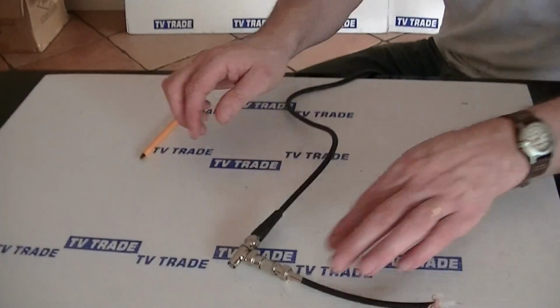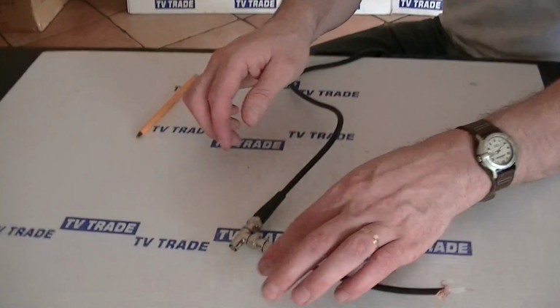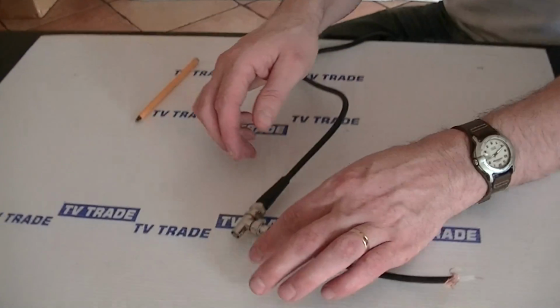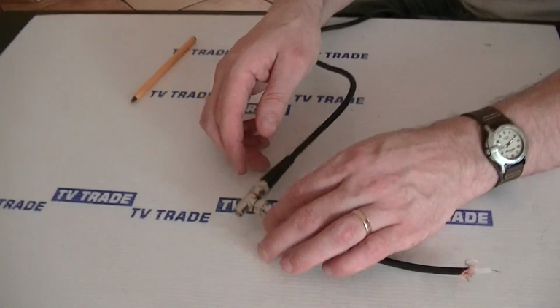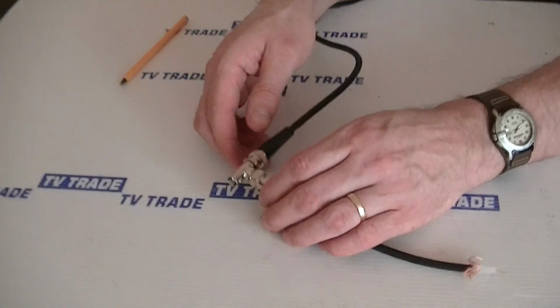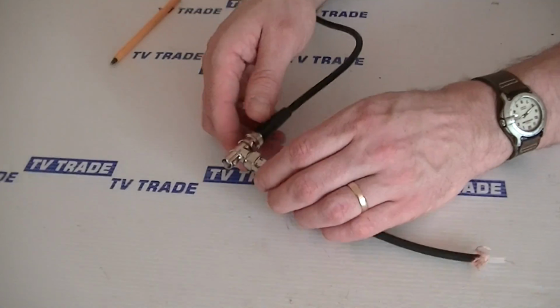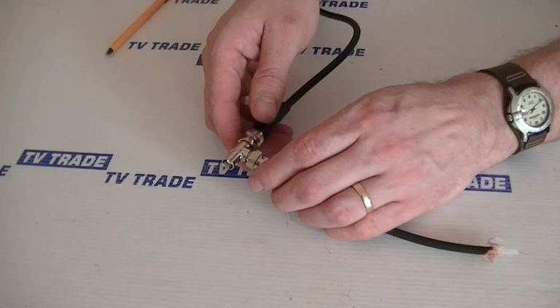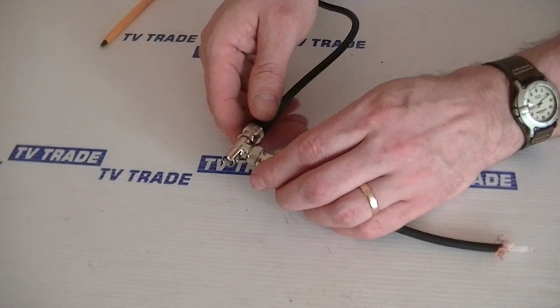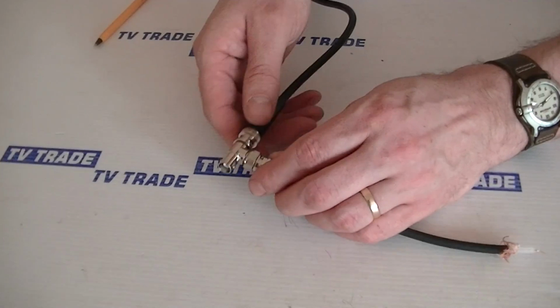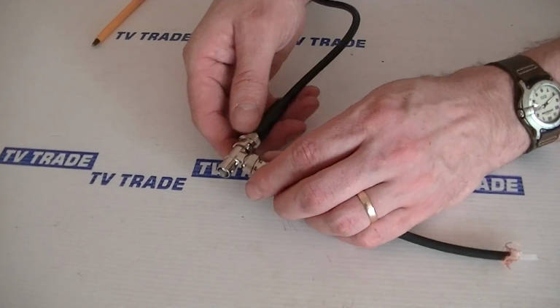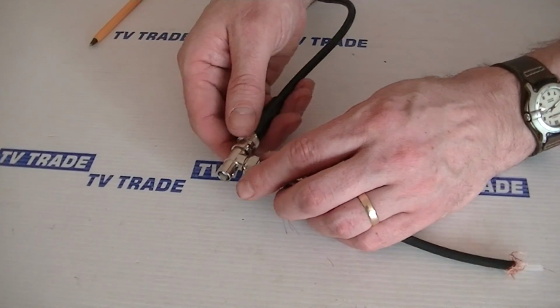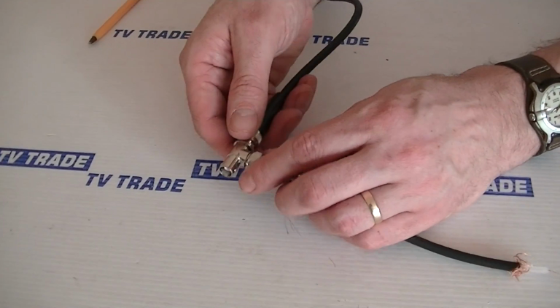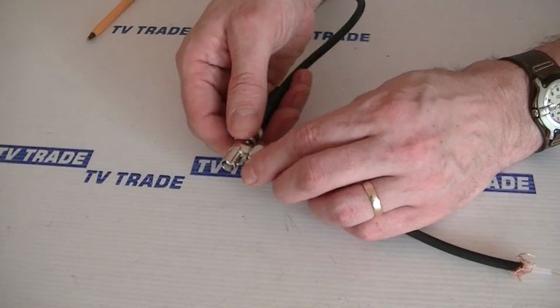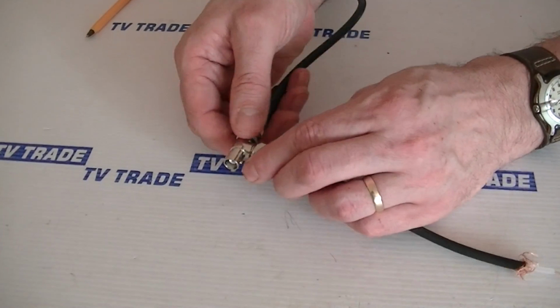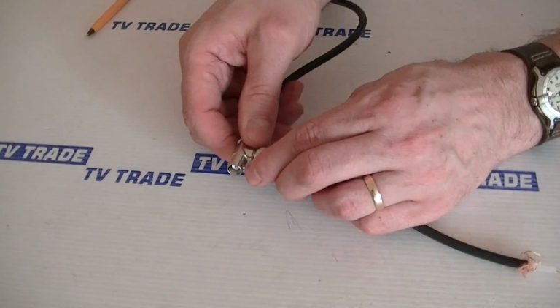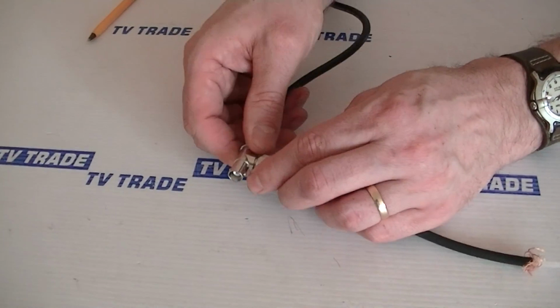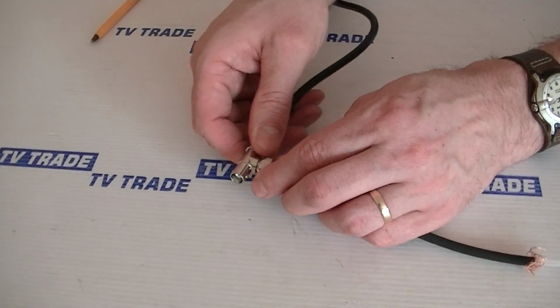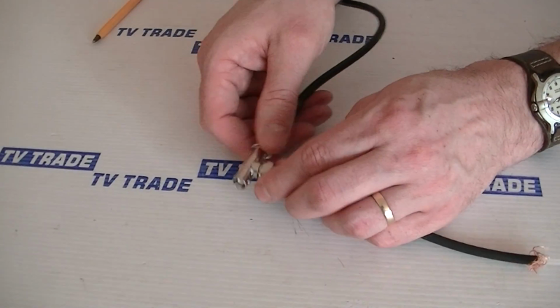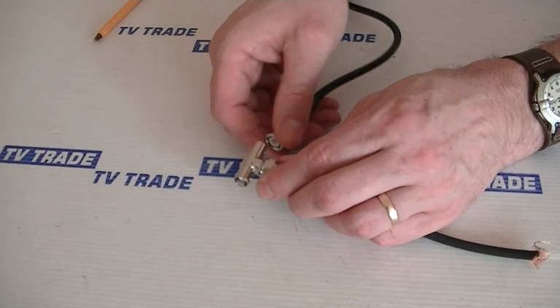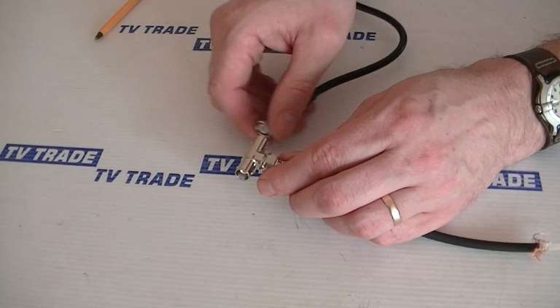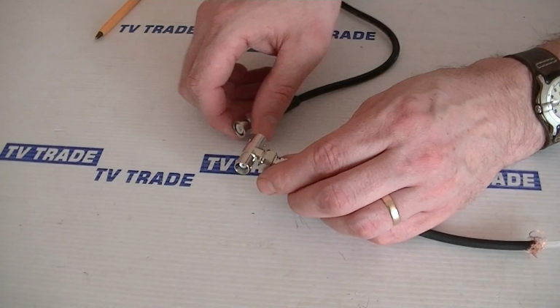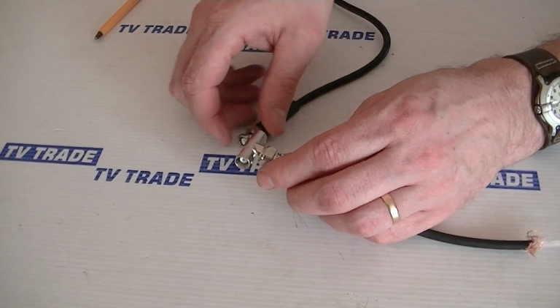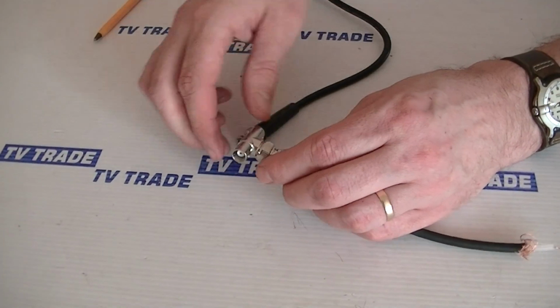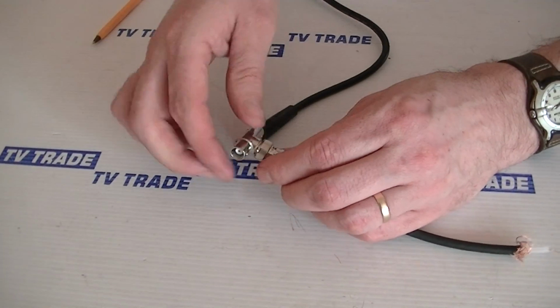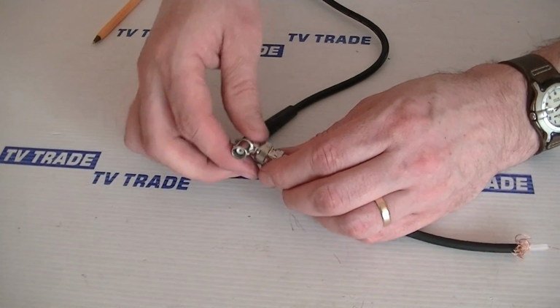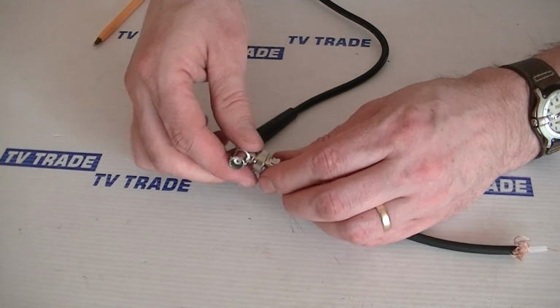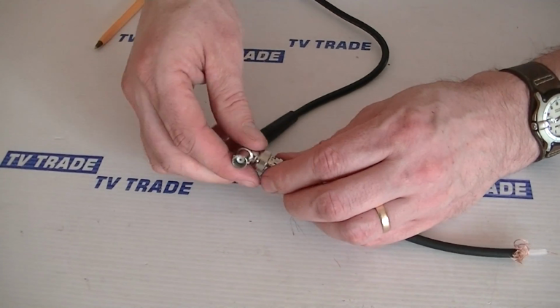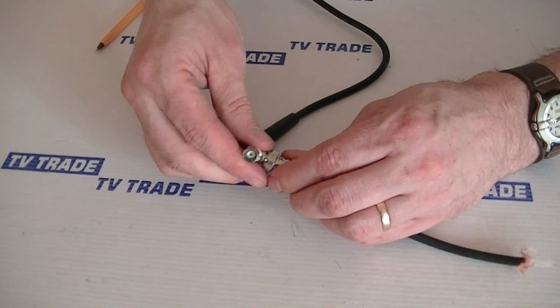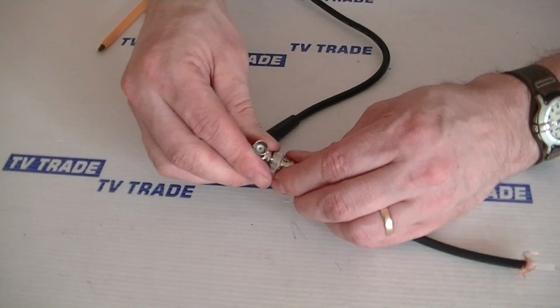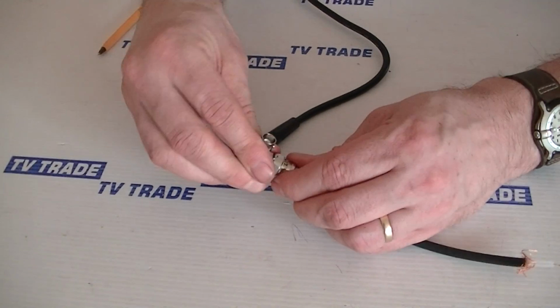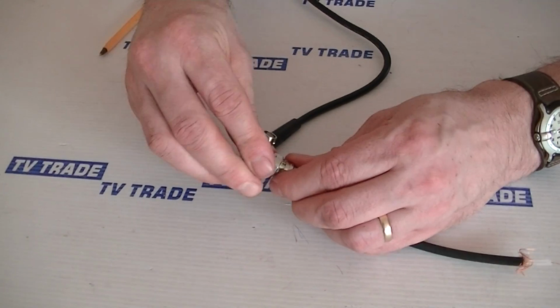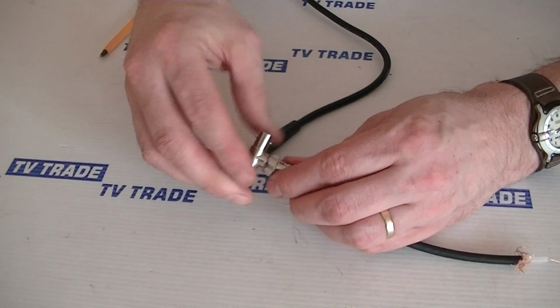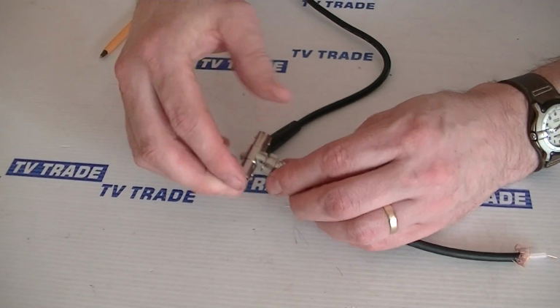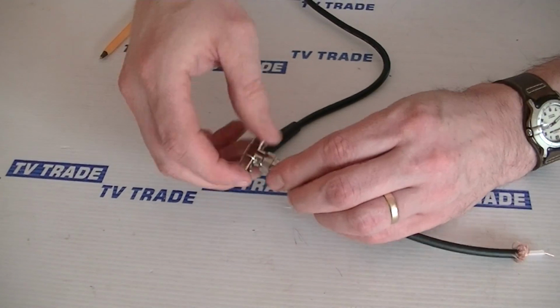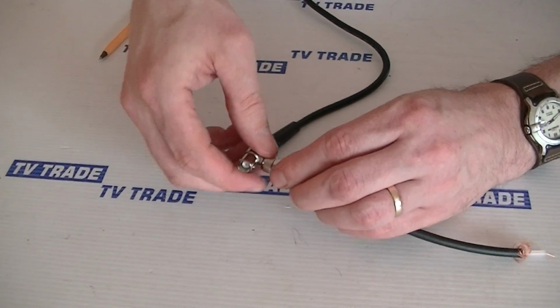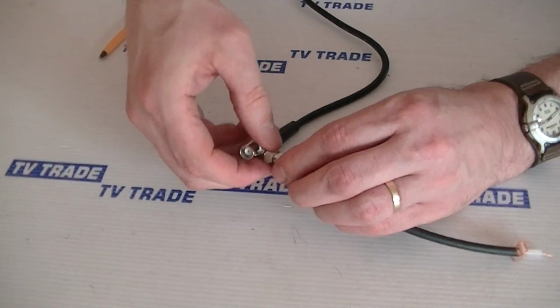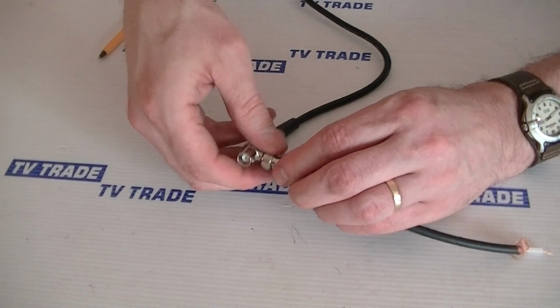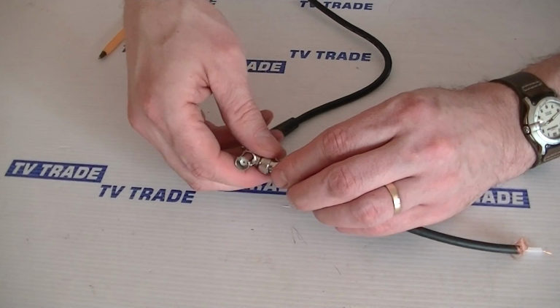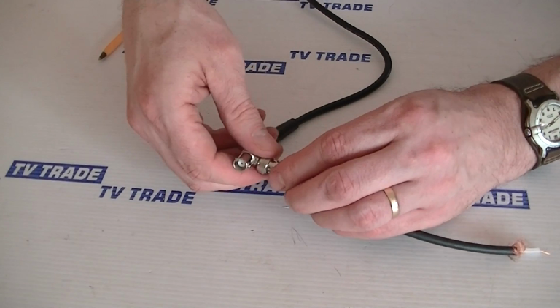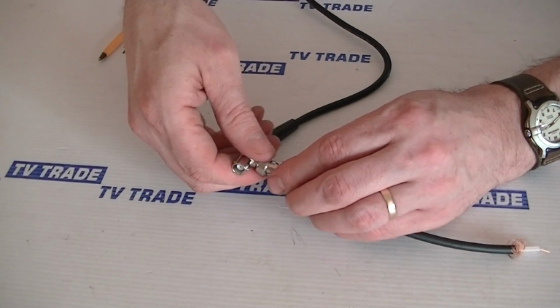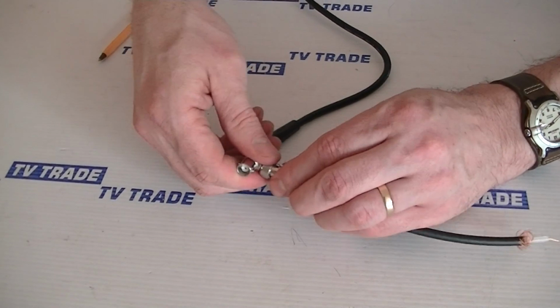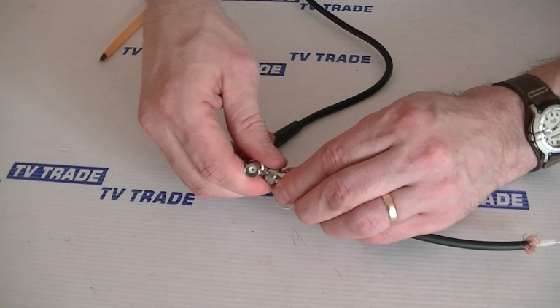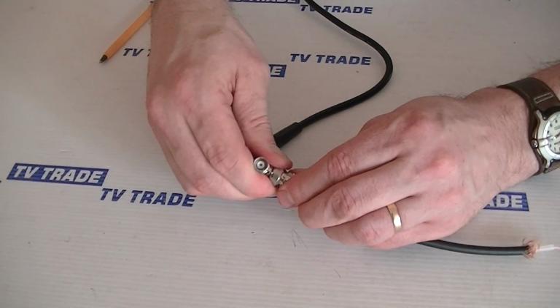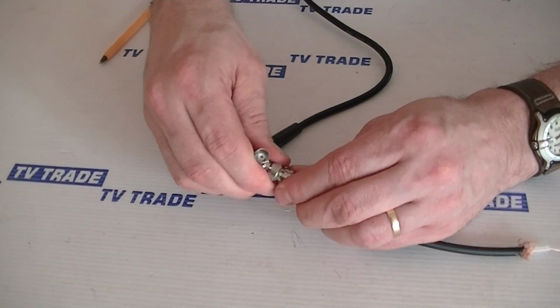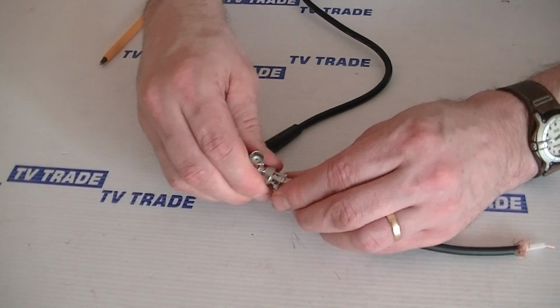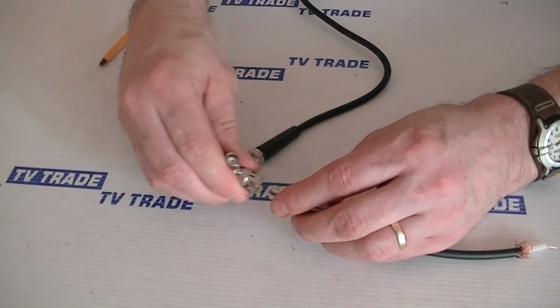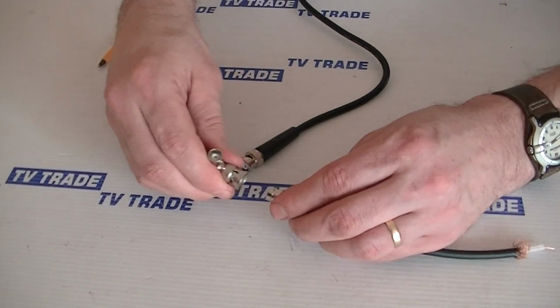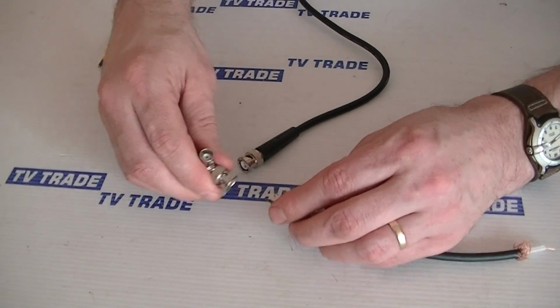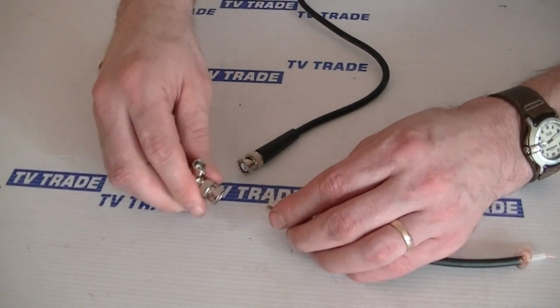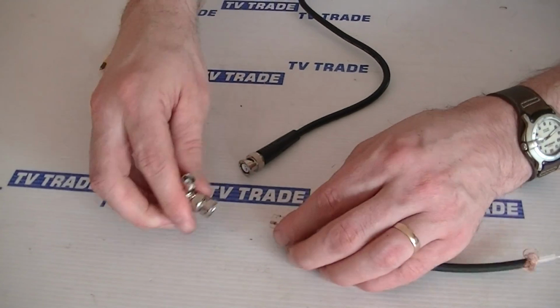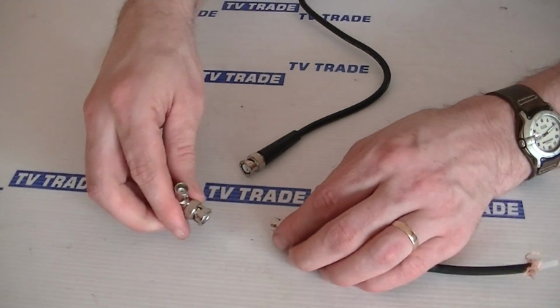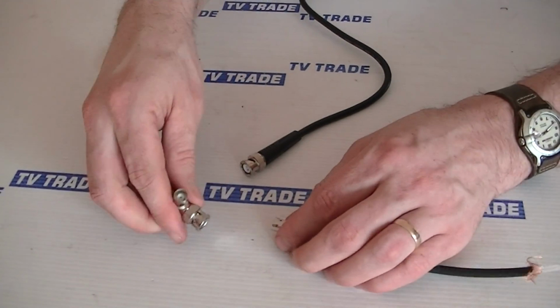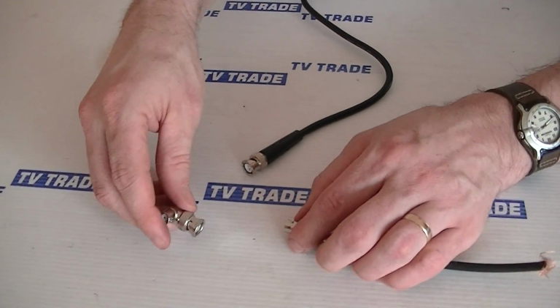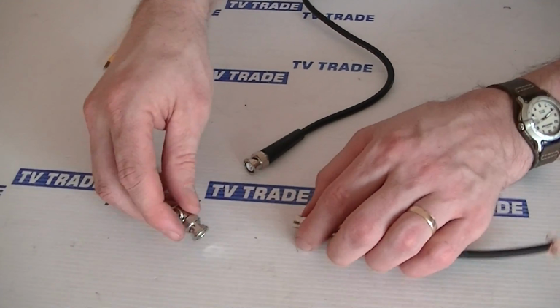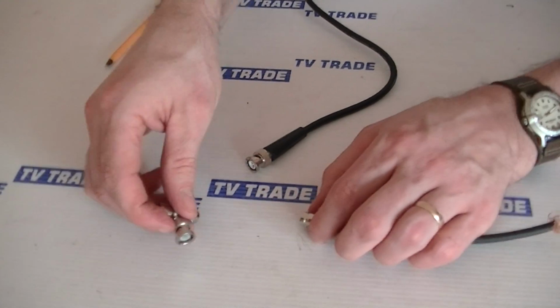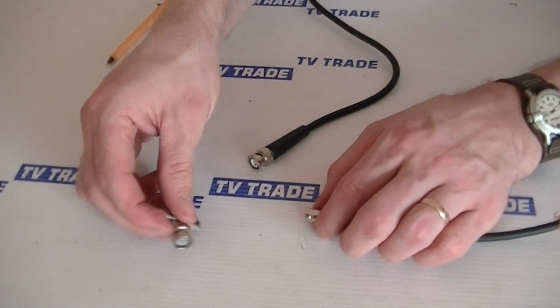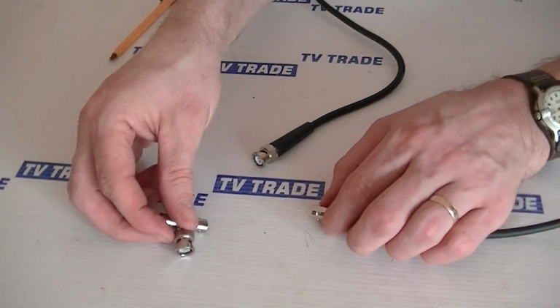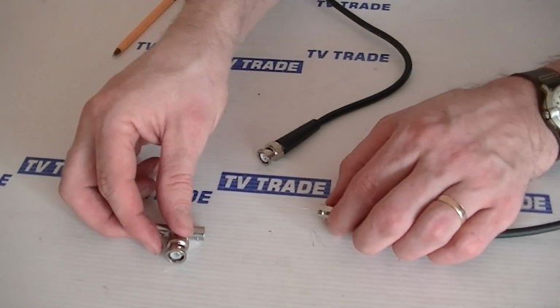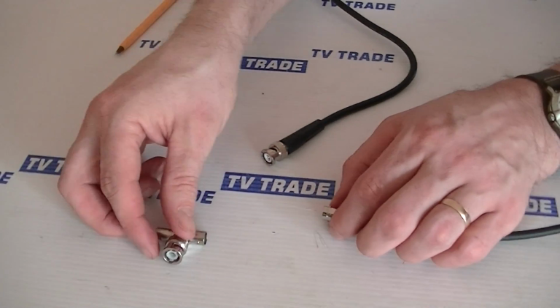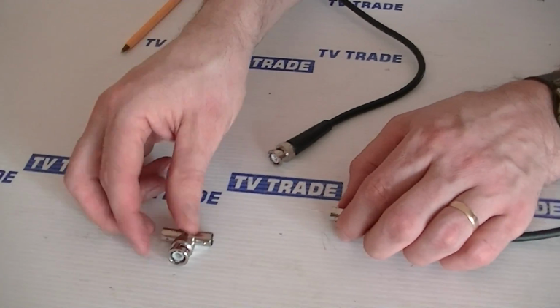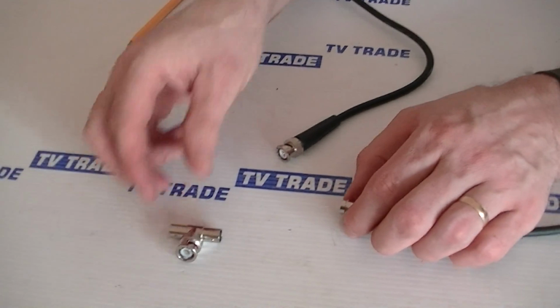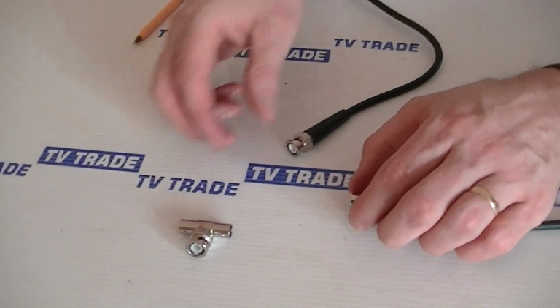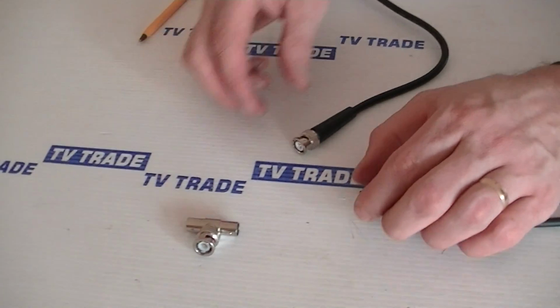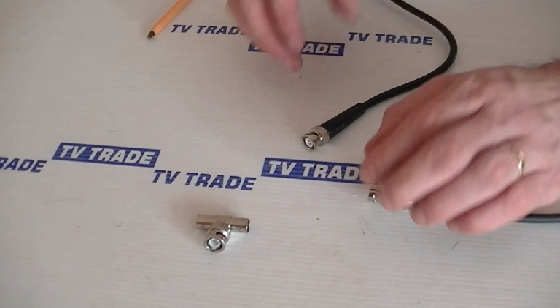To undo it, it's very simple — and that's it, it's back out.